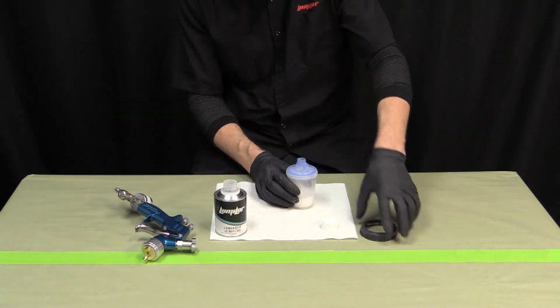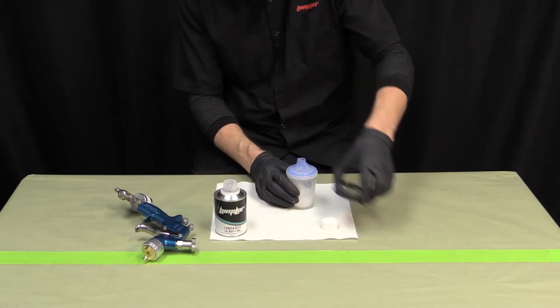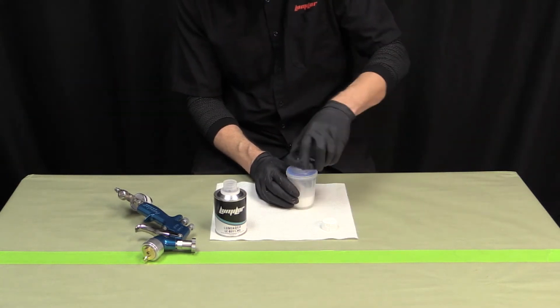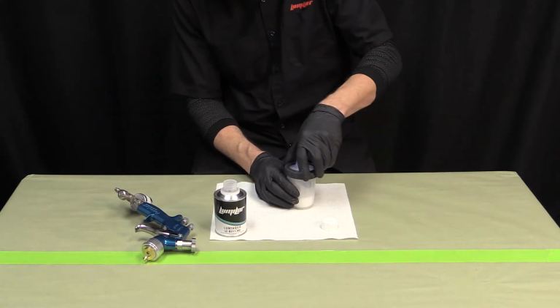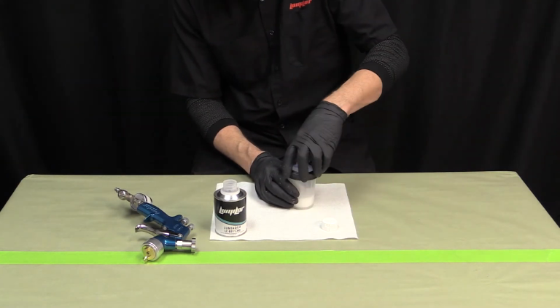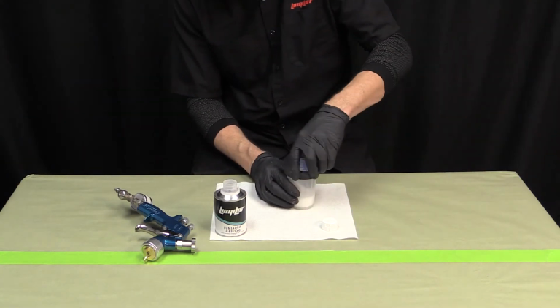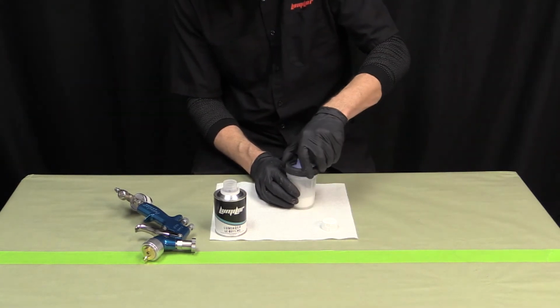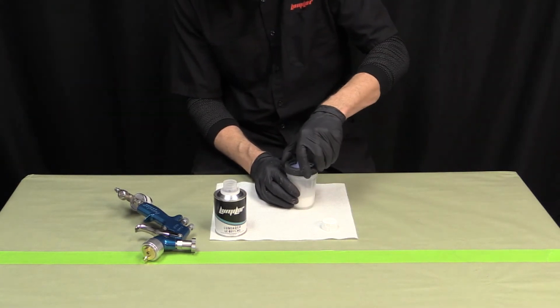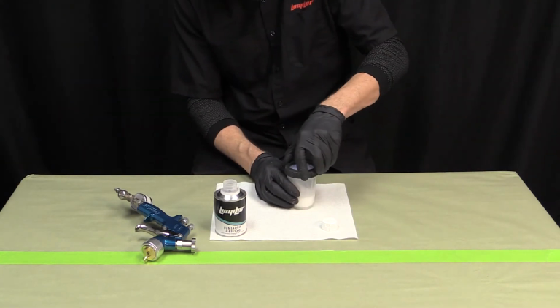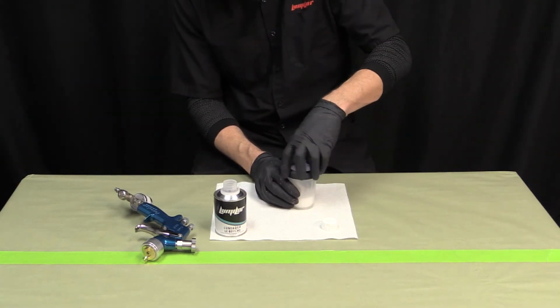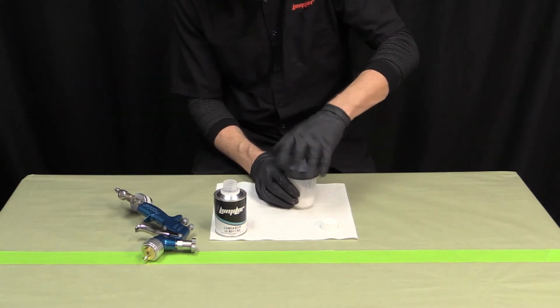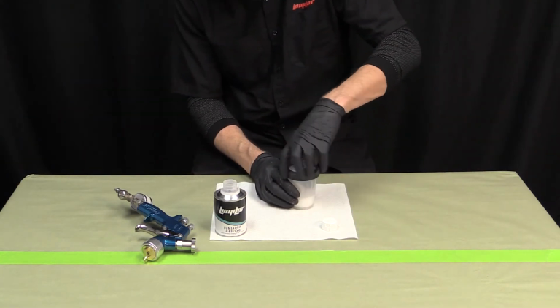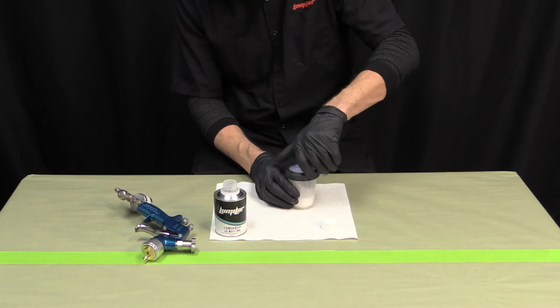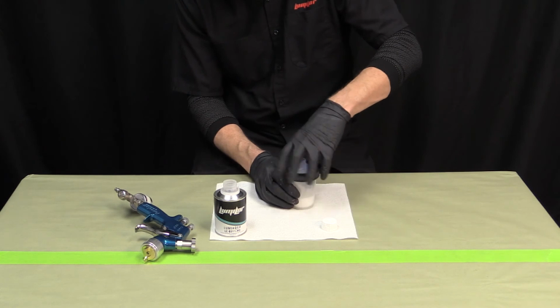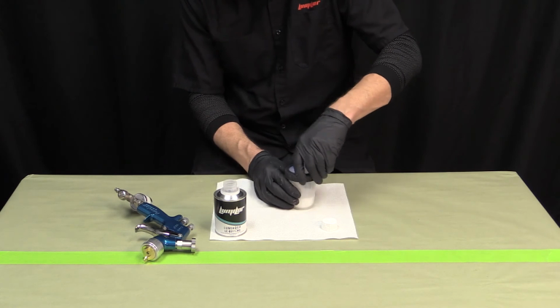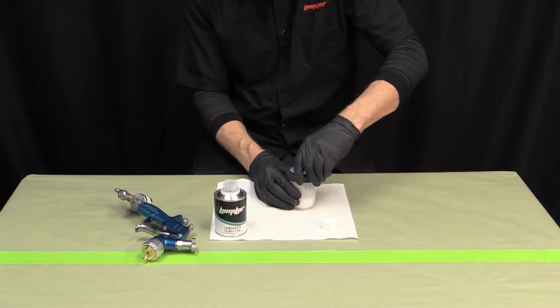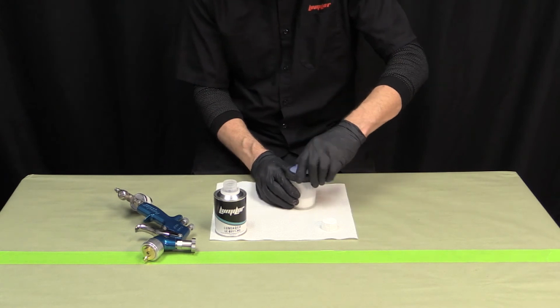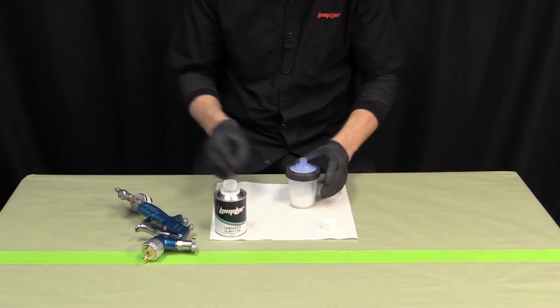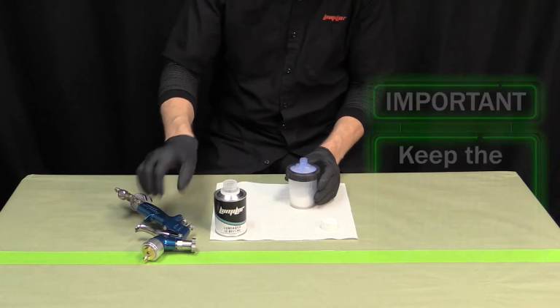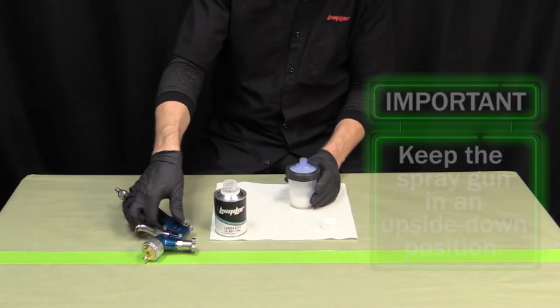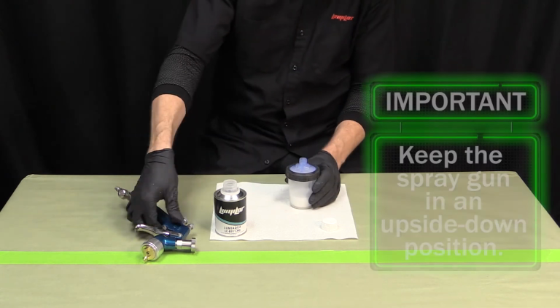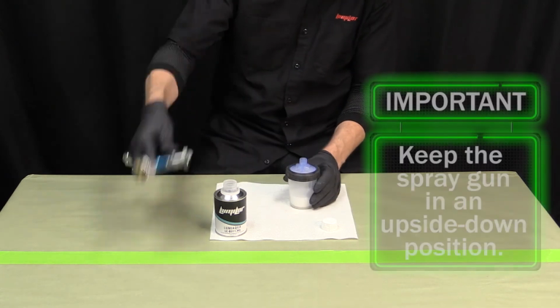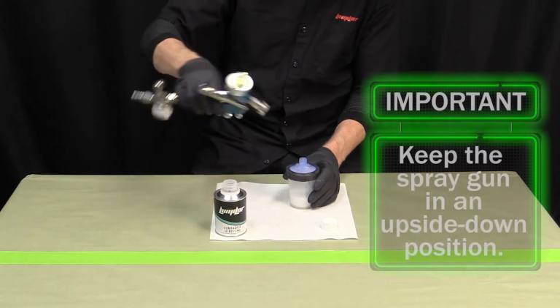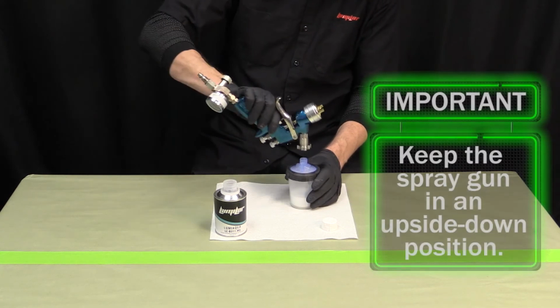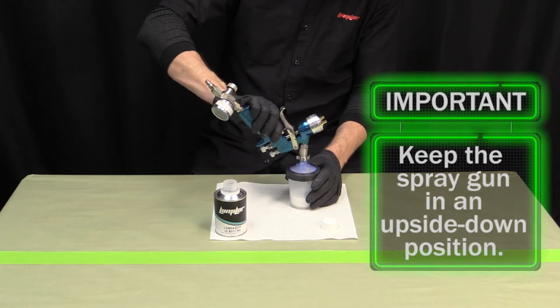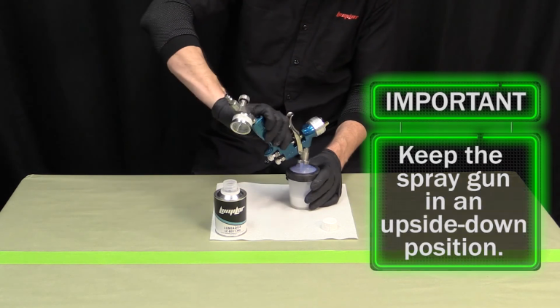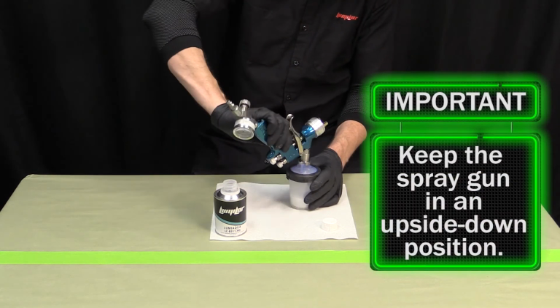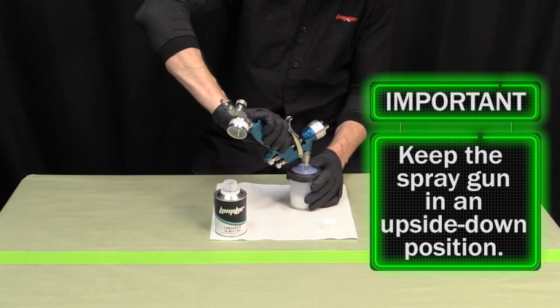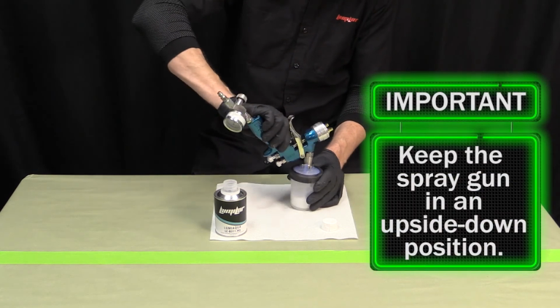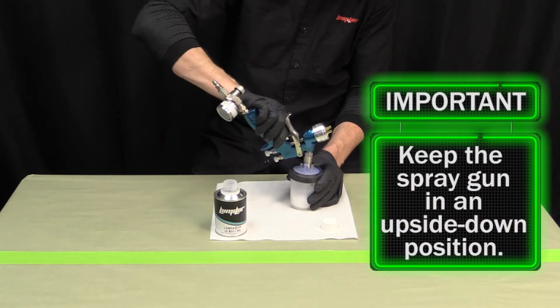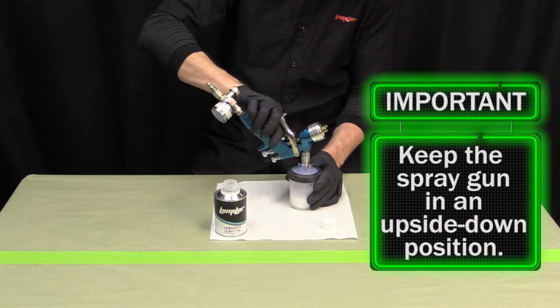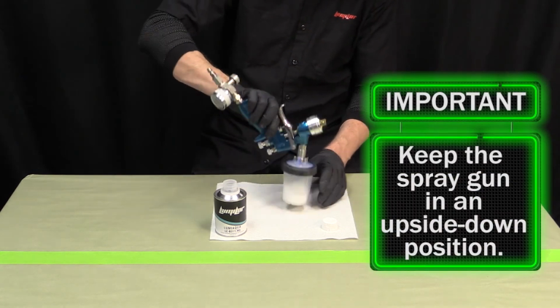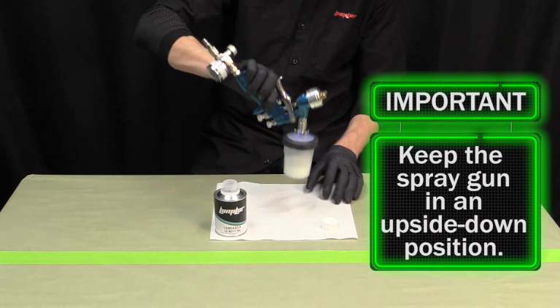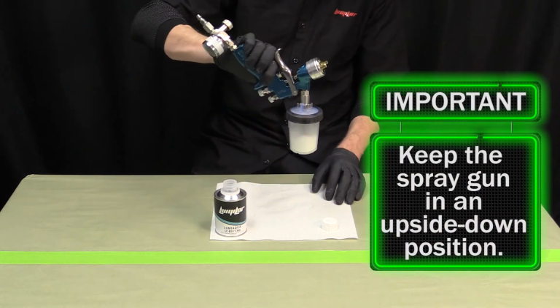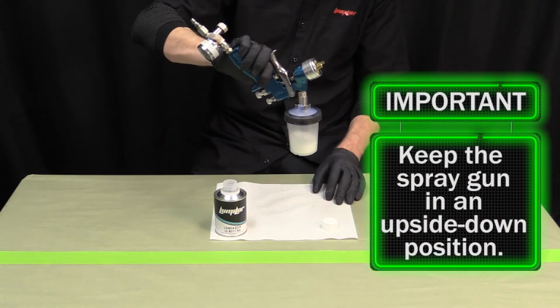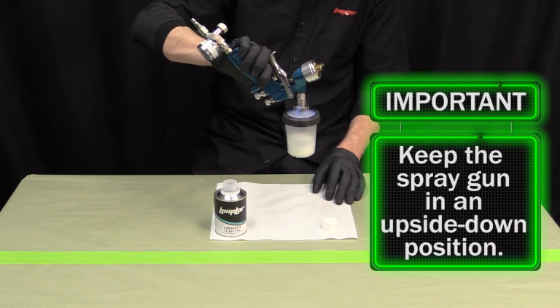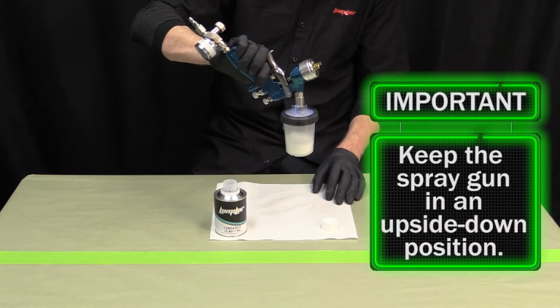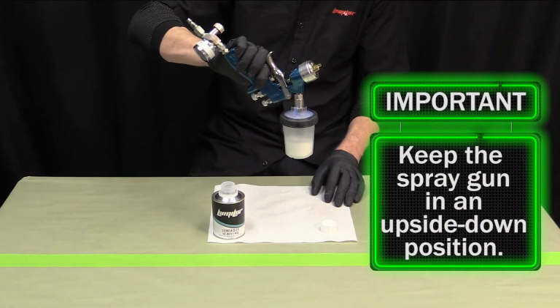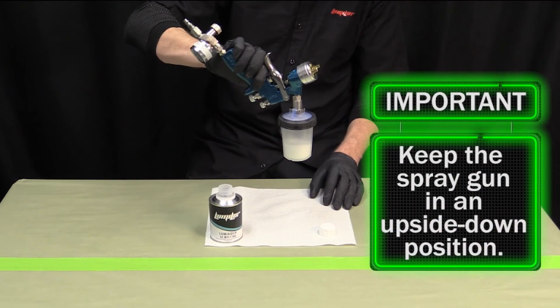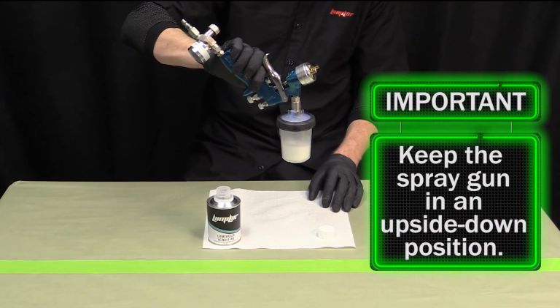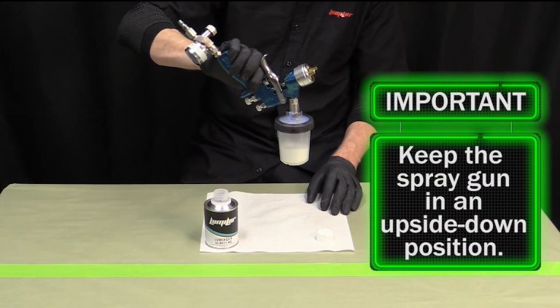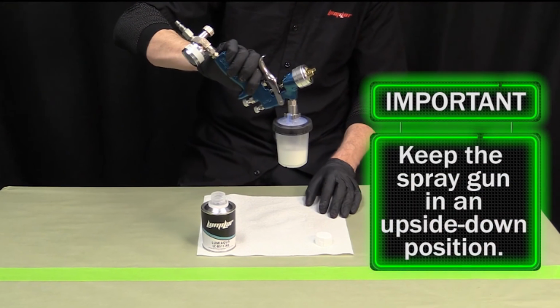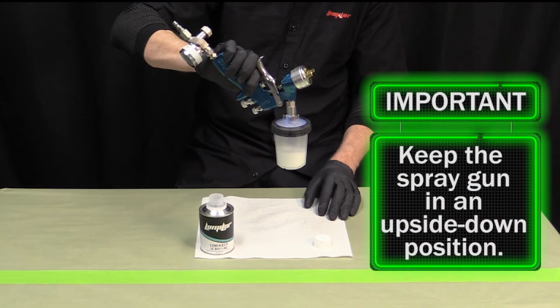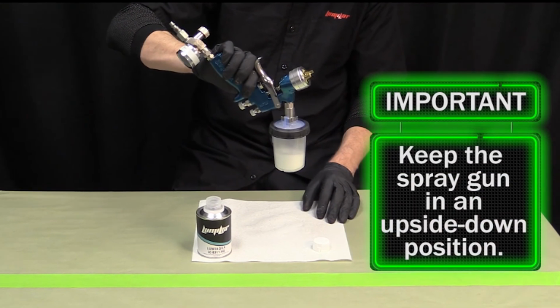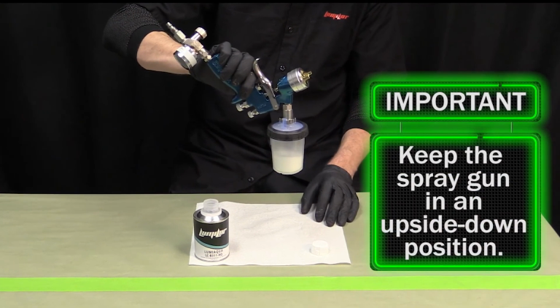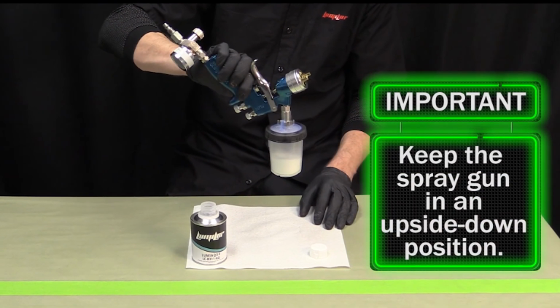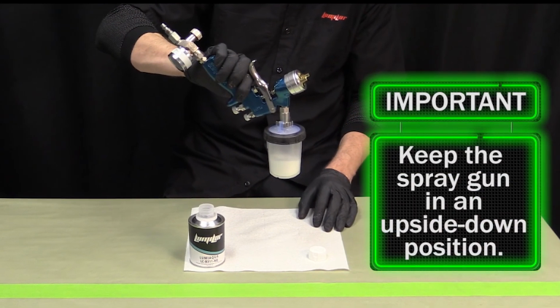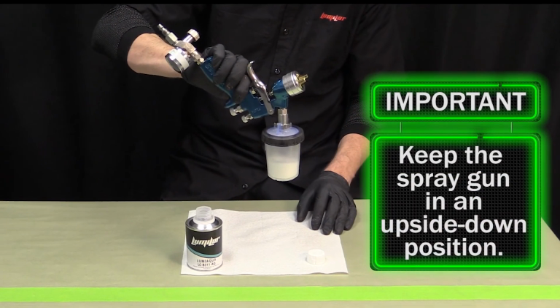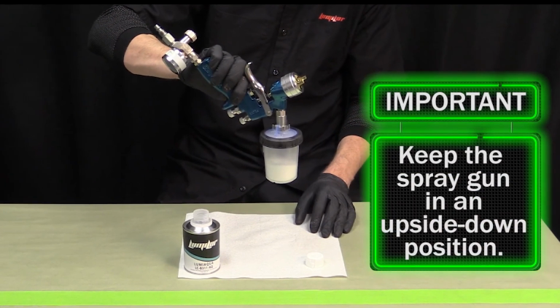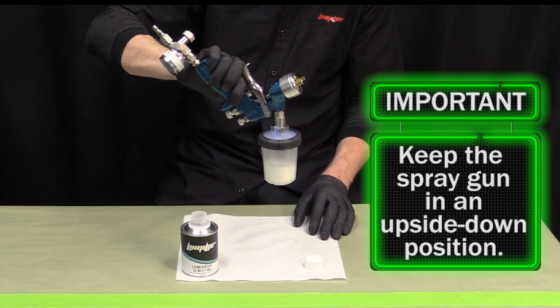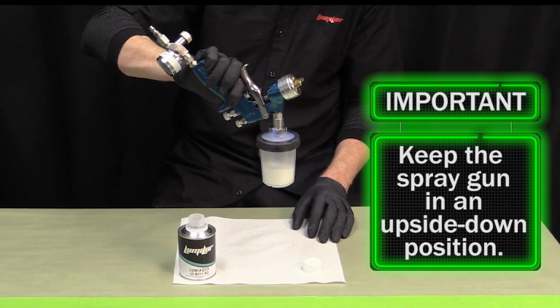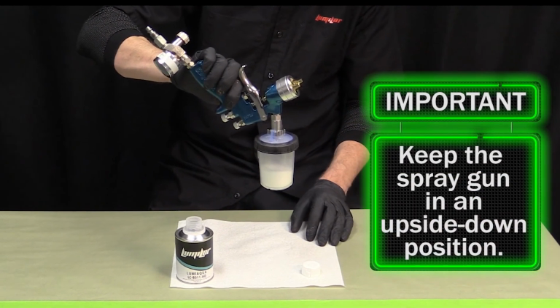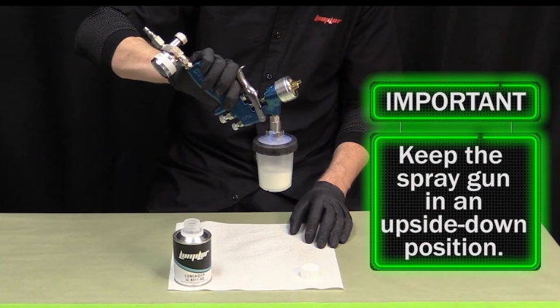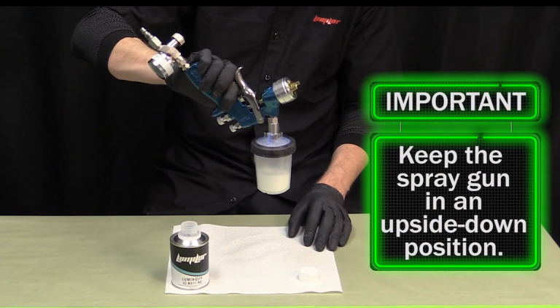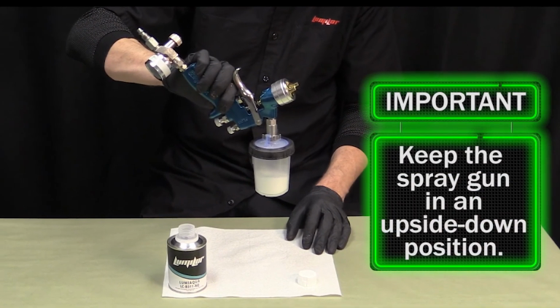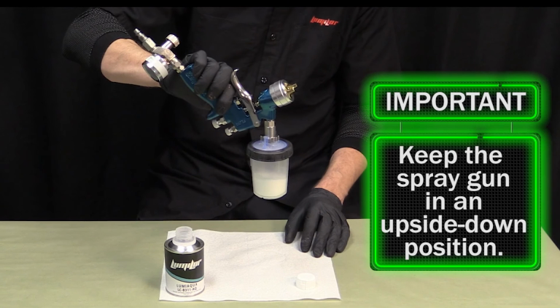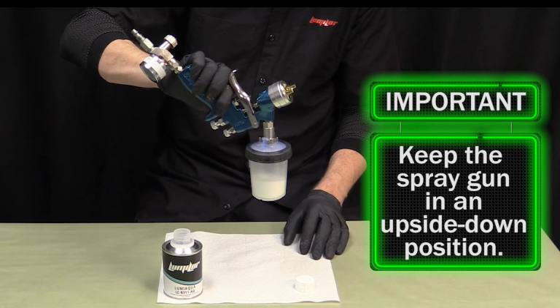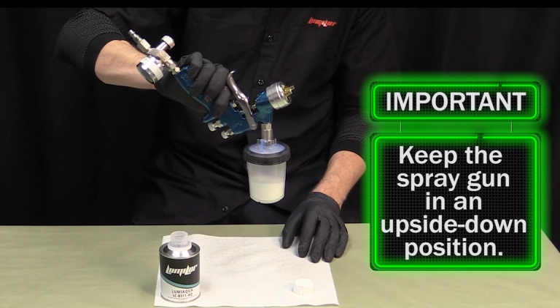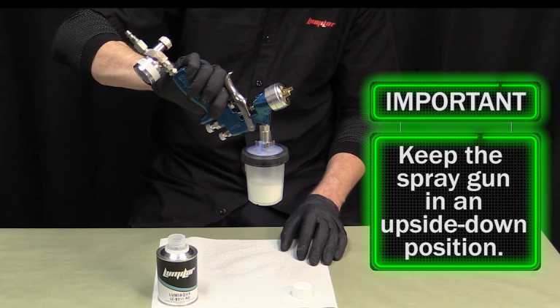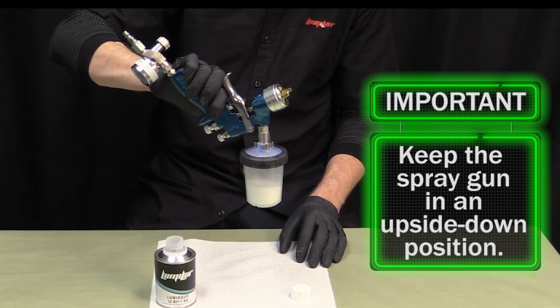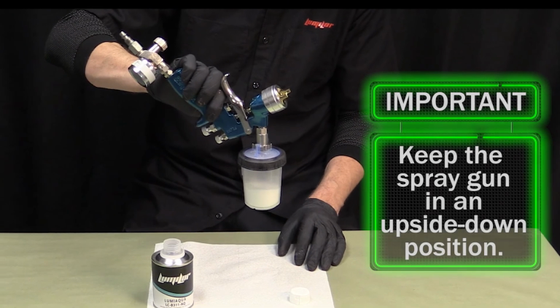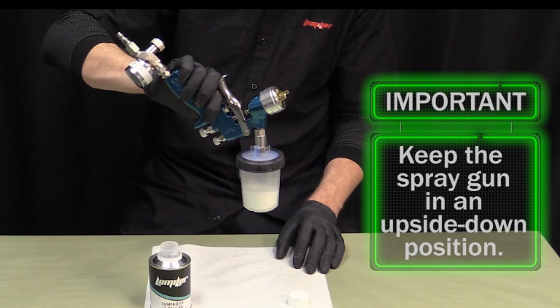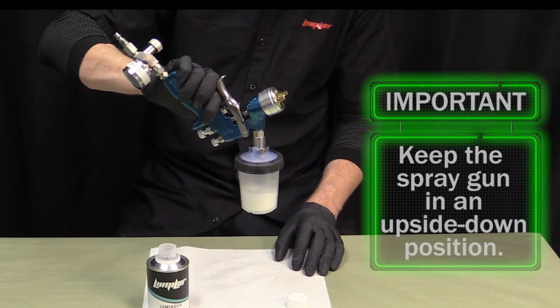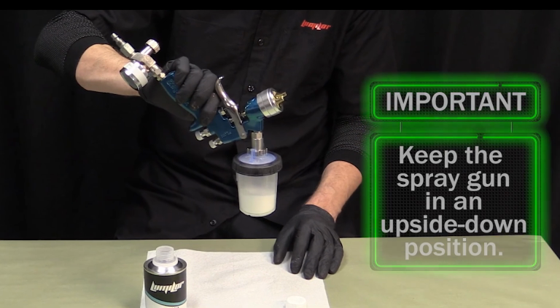Once your paint is loaded into your spray gun's cup and is ready to spray, keep the spray gun in an upside down position to keep the airway clear of paint.